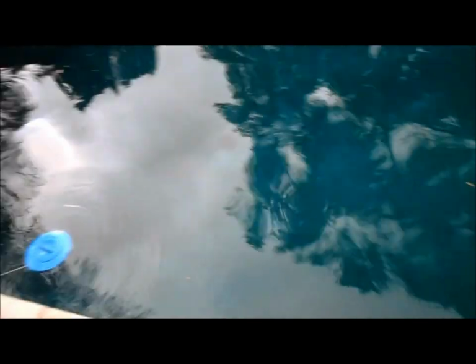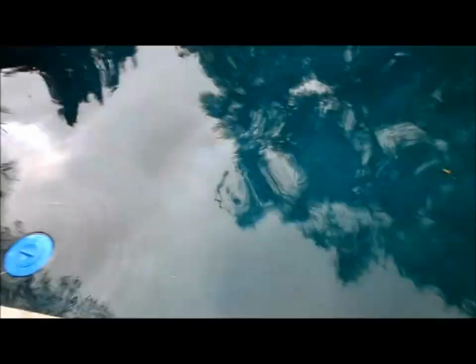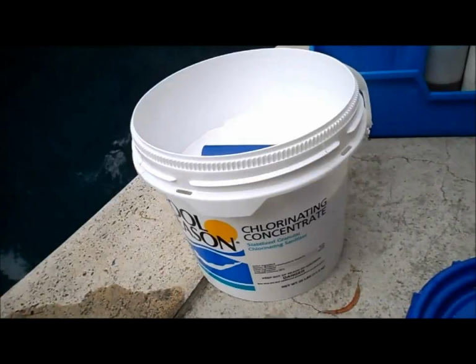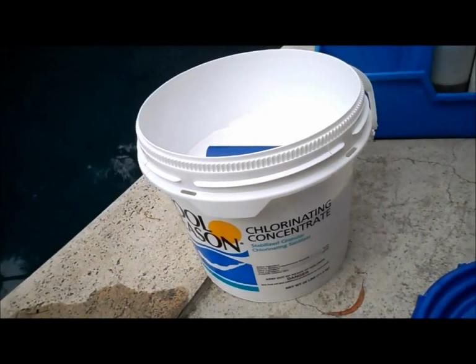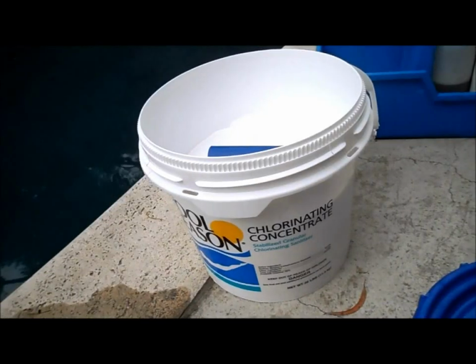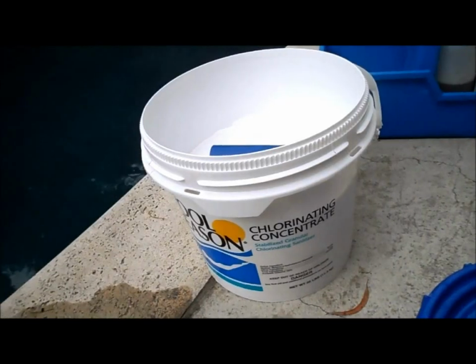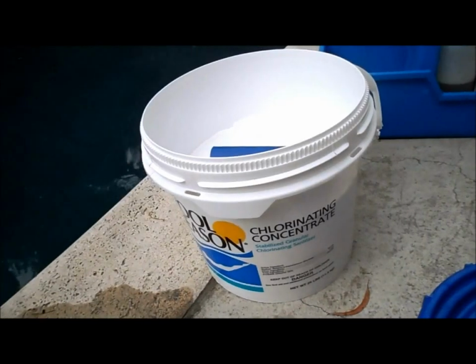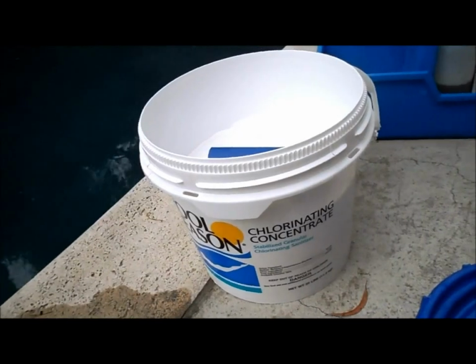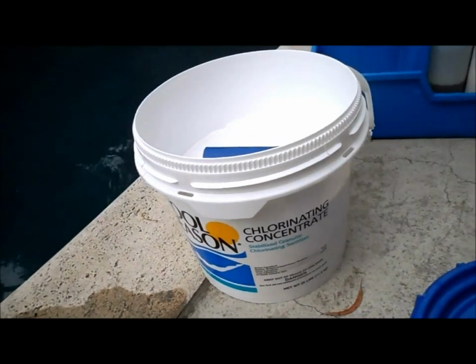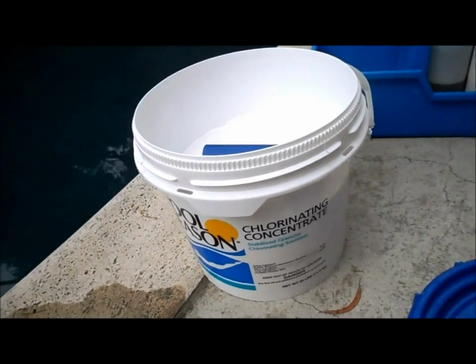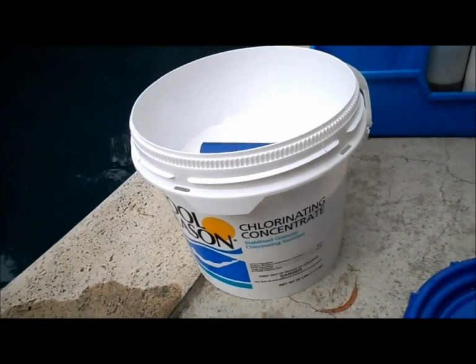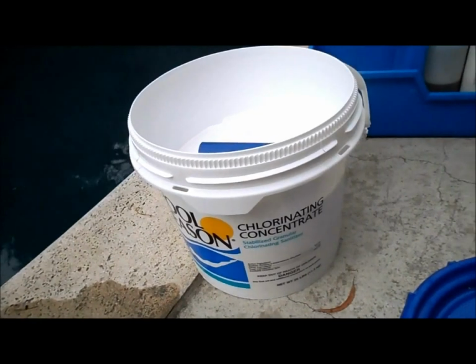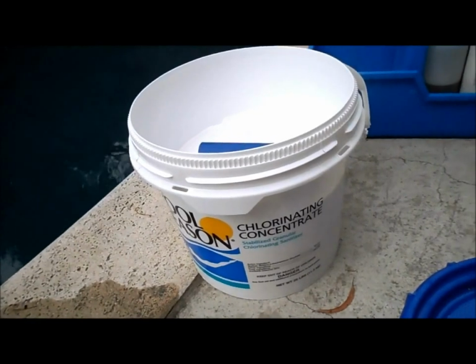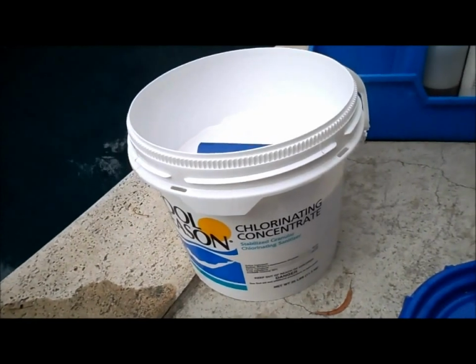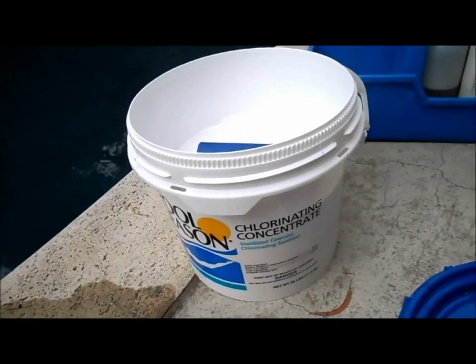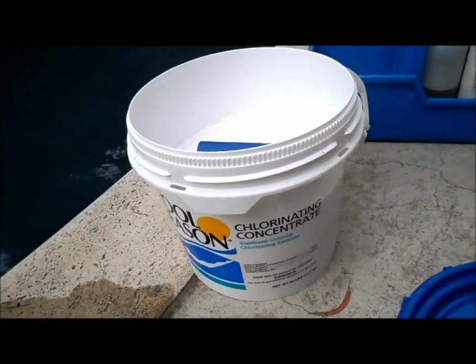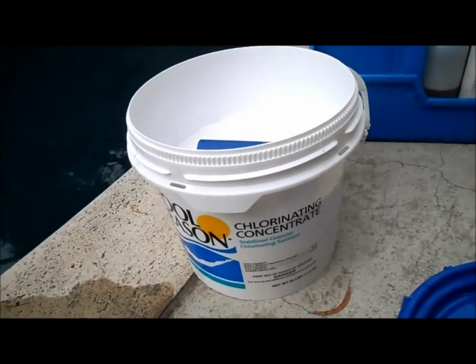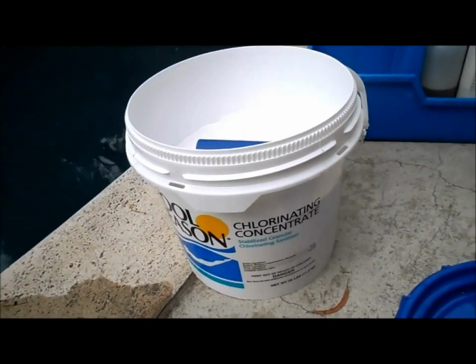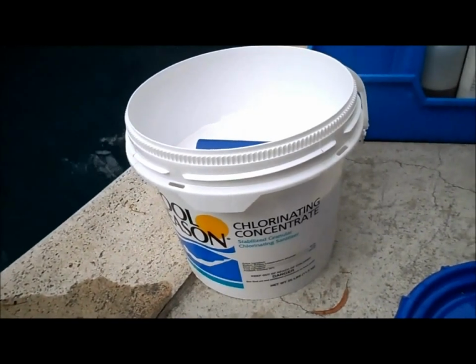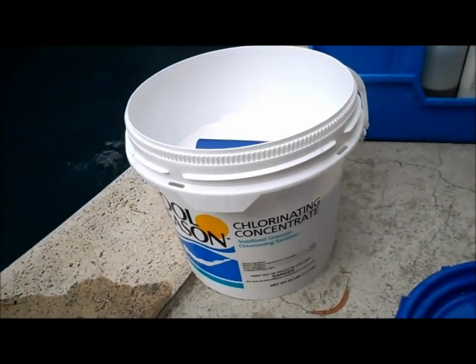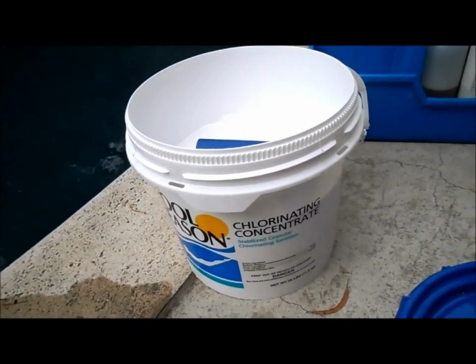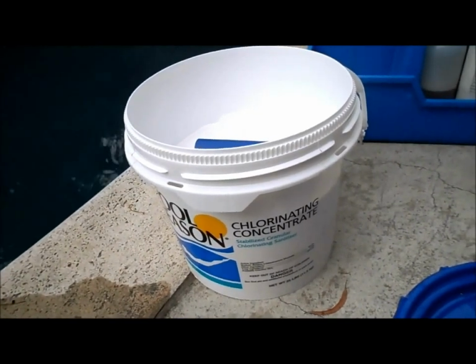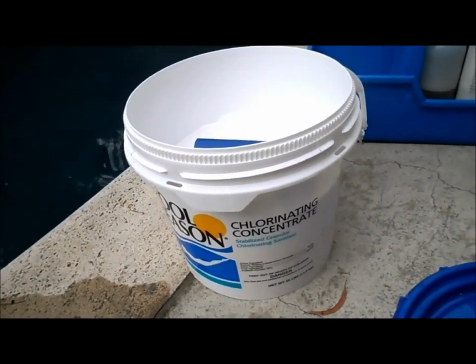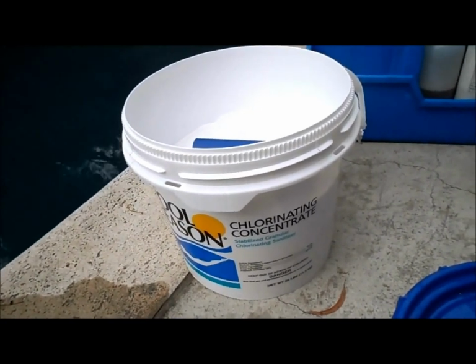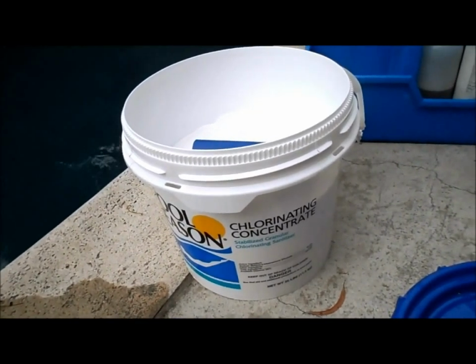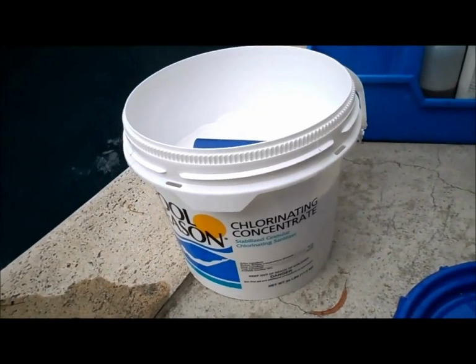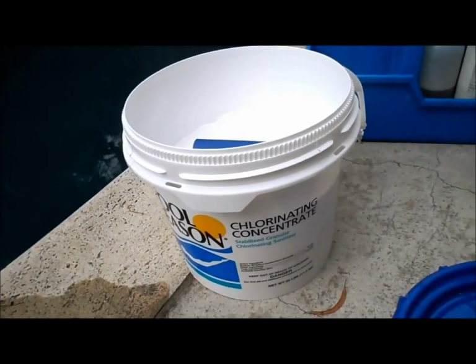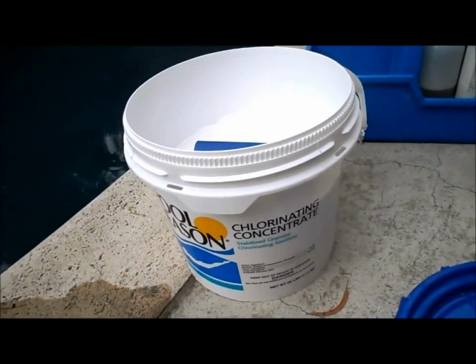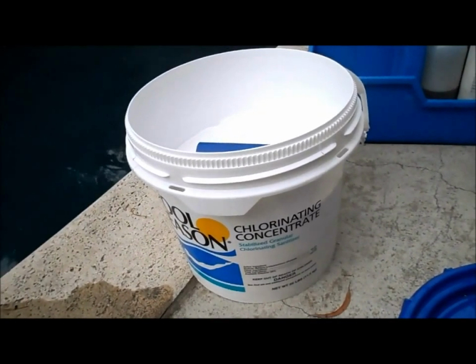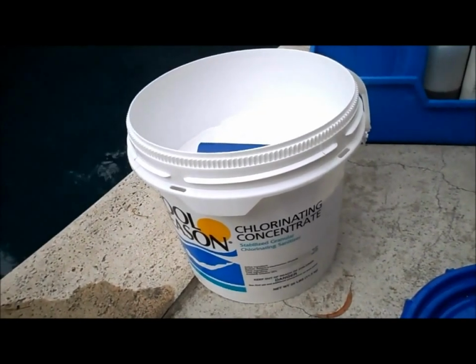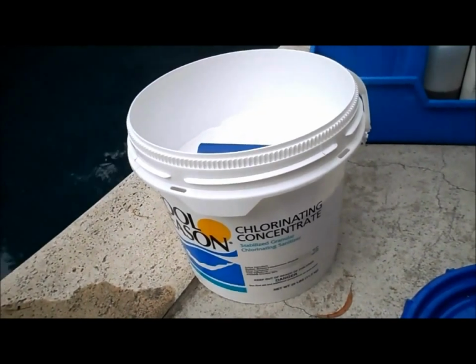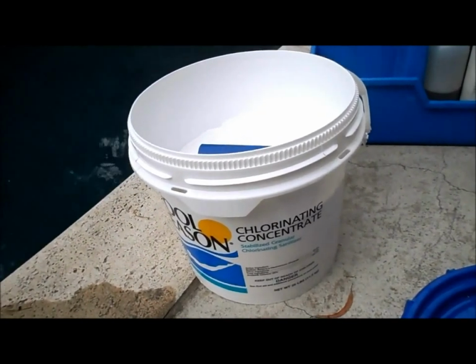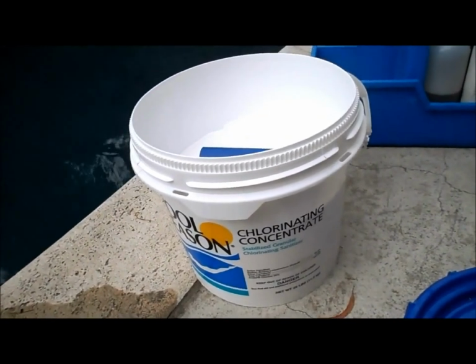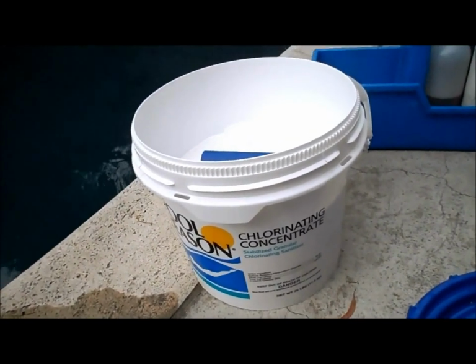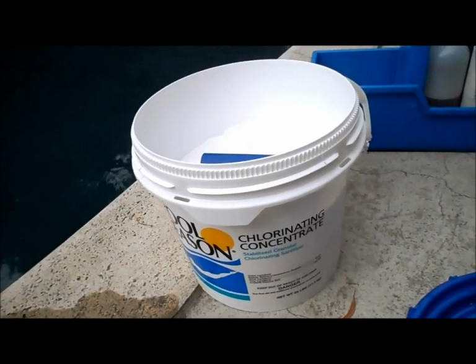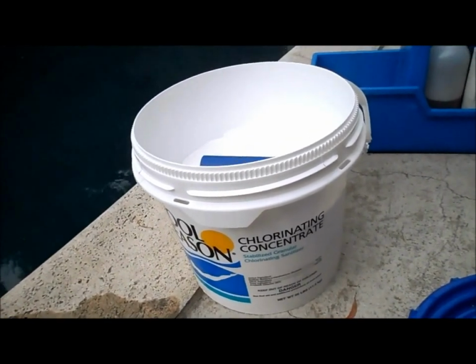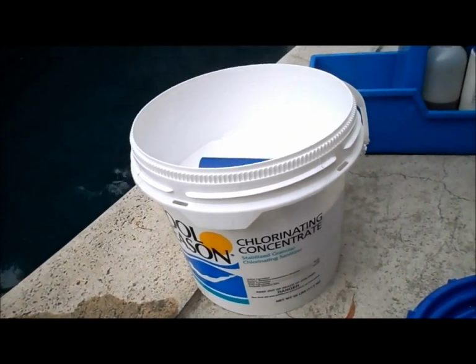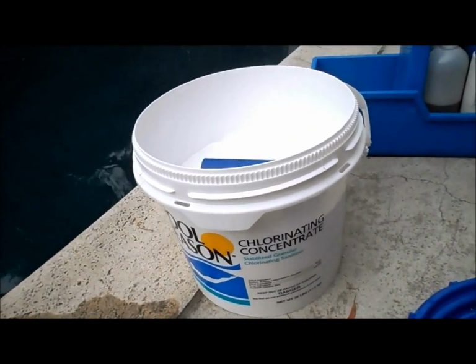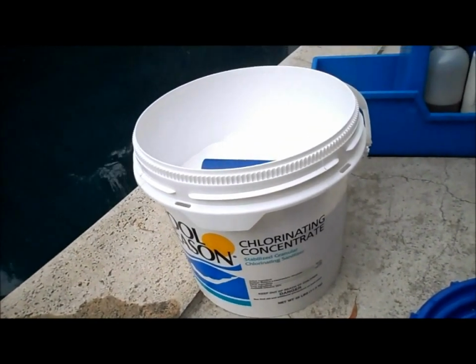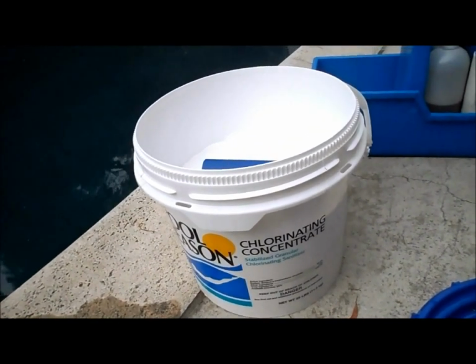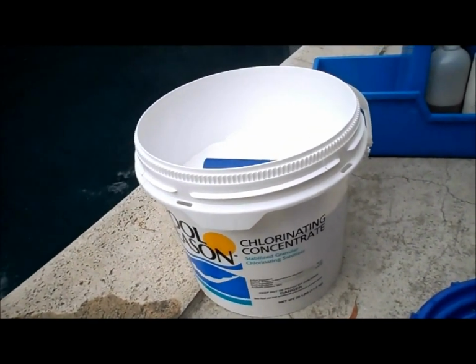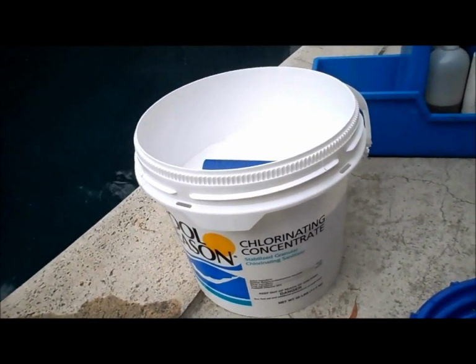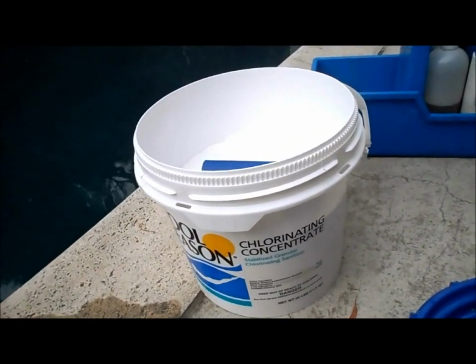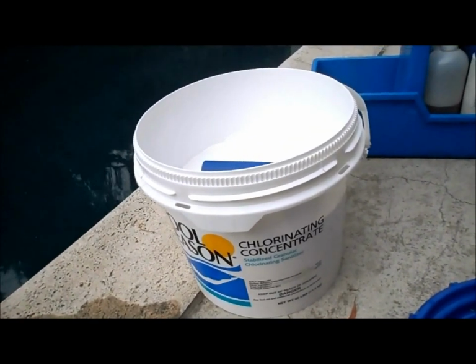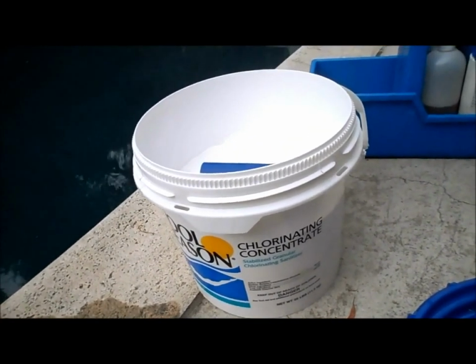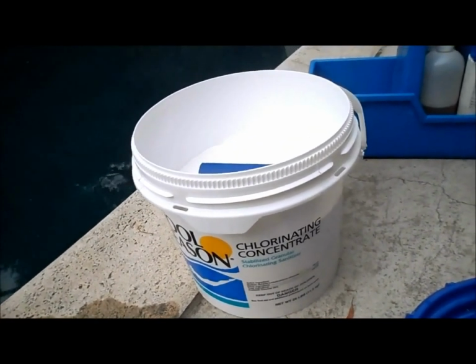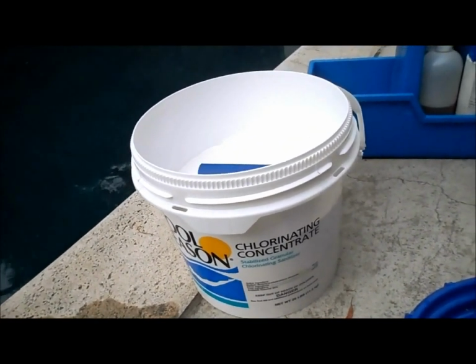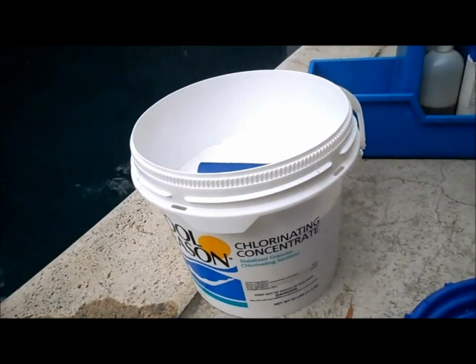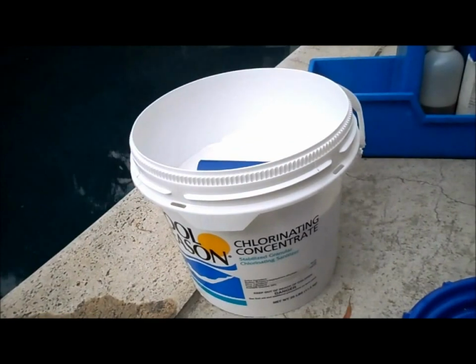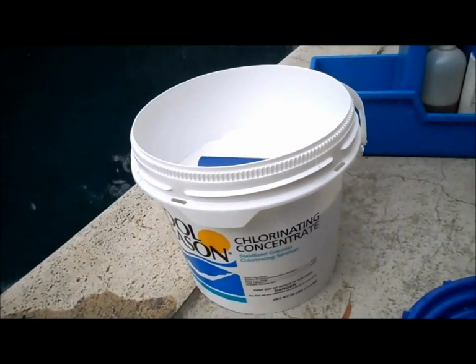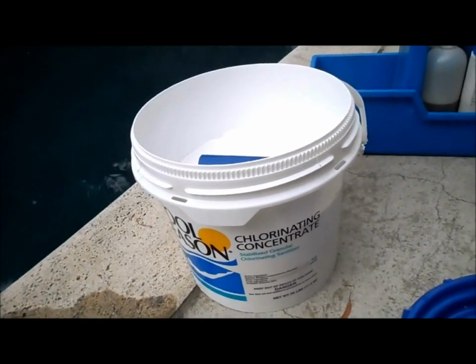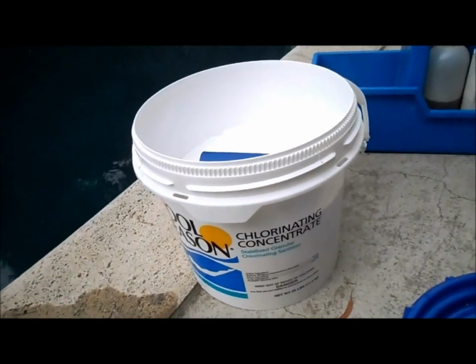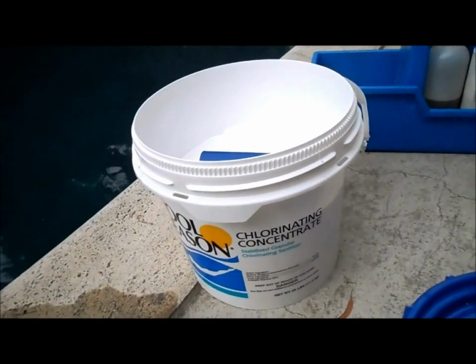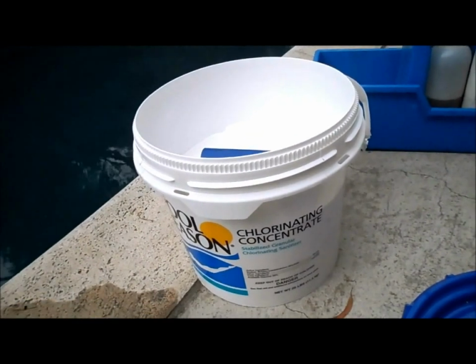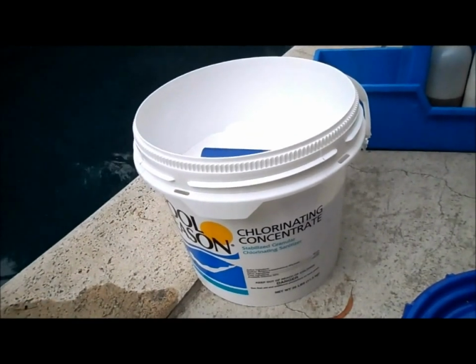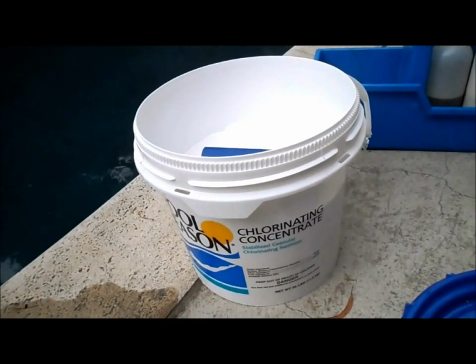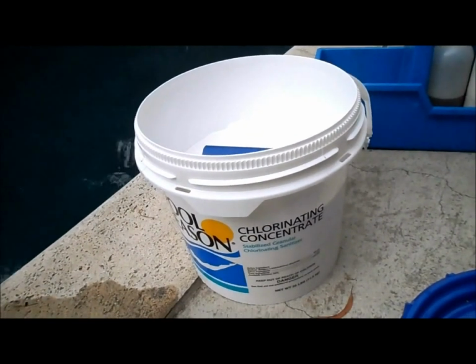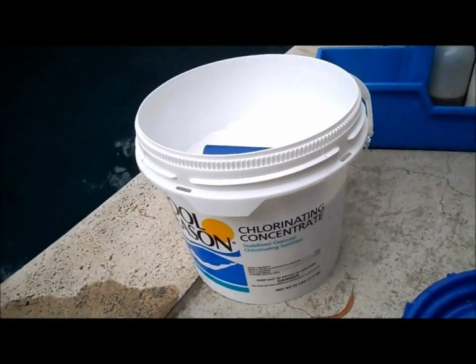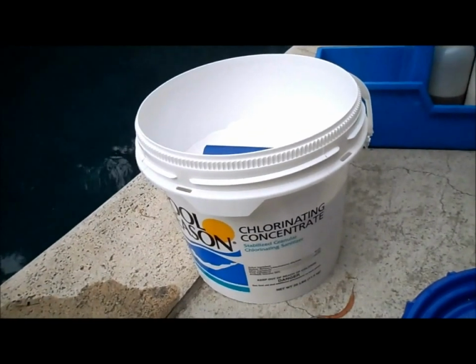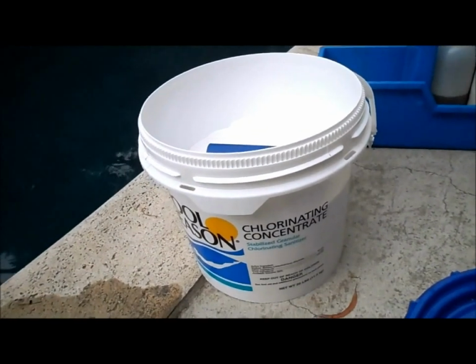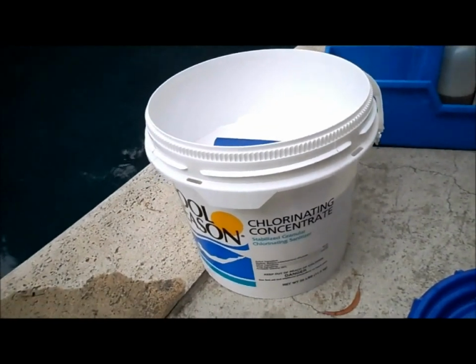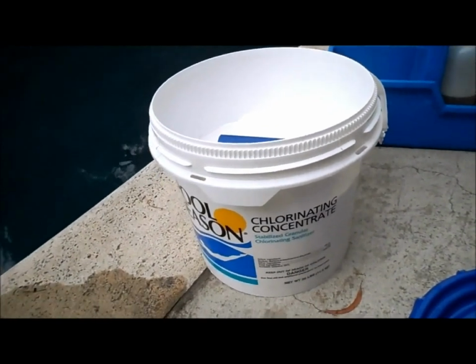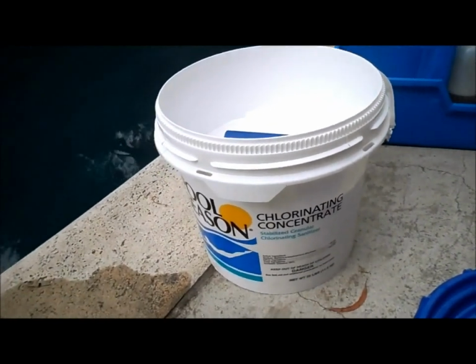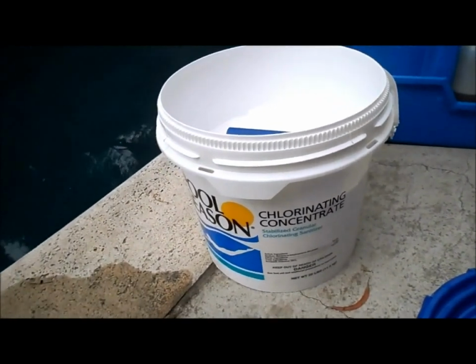The good thing about dichlor is it's pH neutral, so it won't raise or lower your pH in your pool, which is really great for fiberglass or vinyl pools.